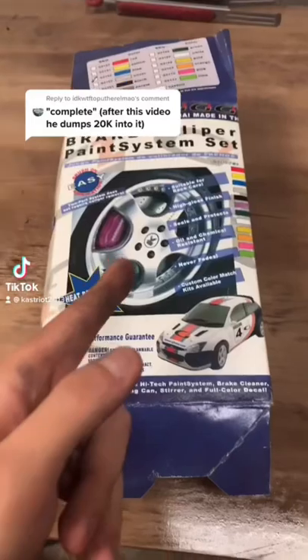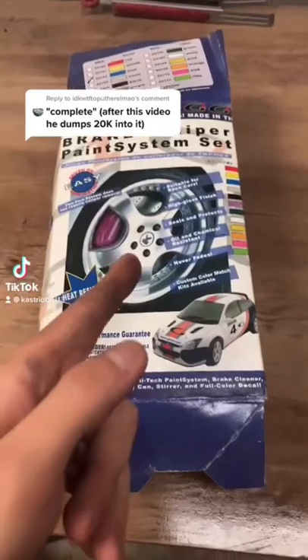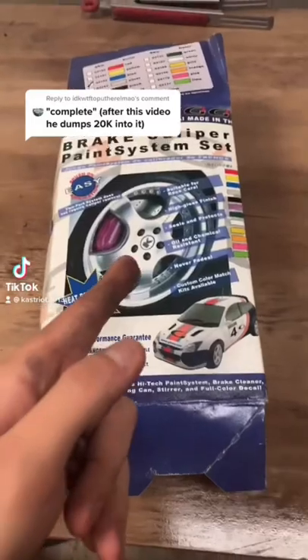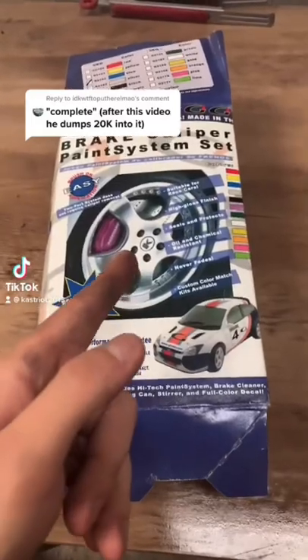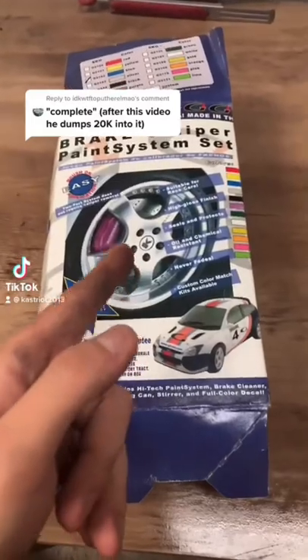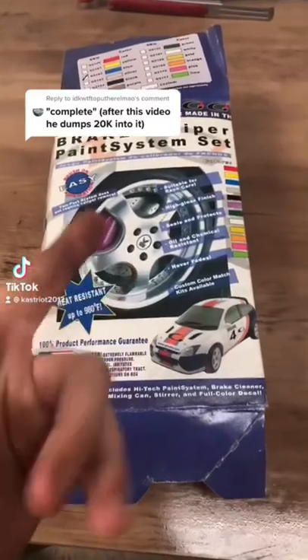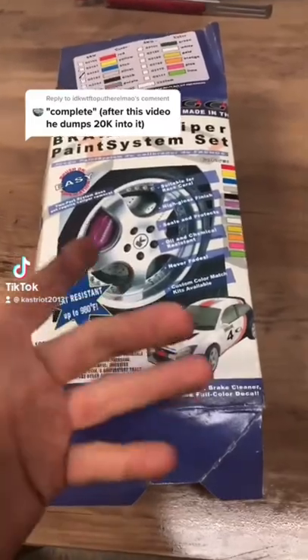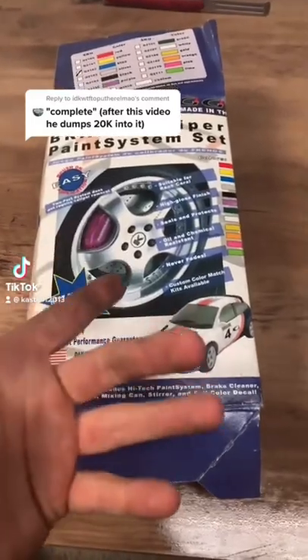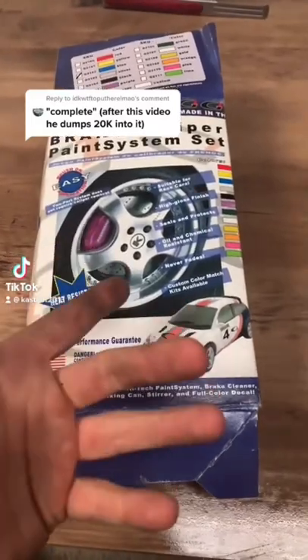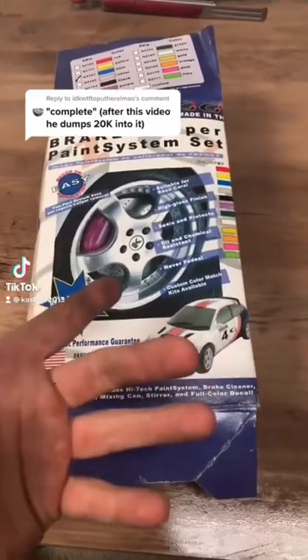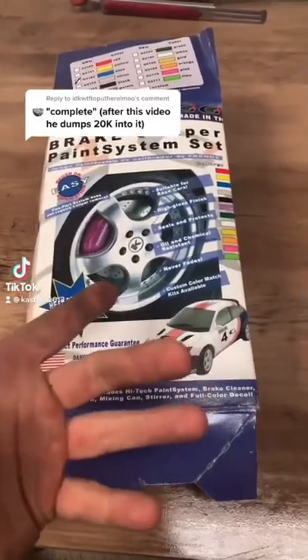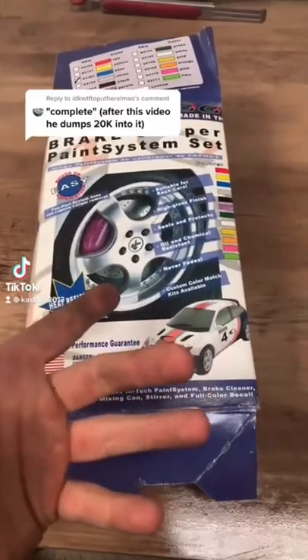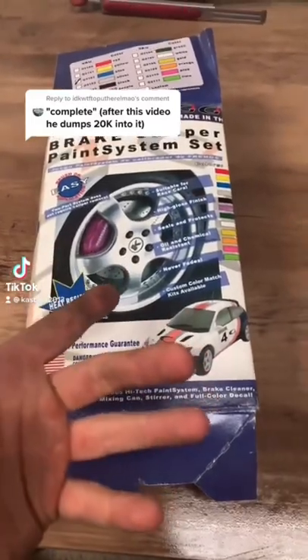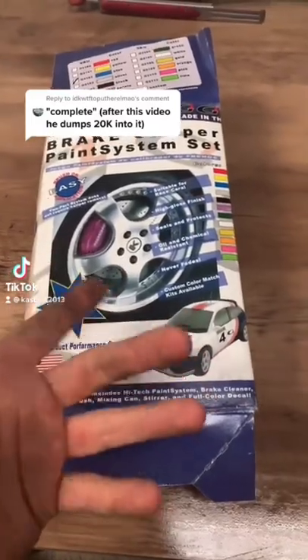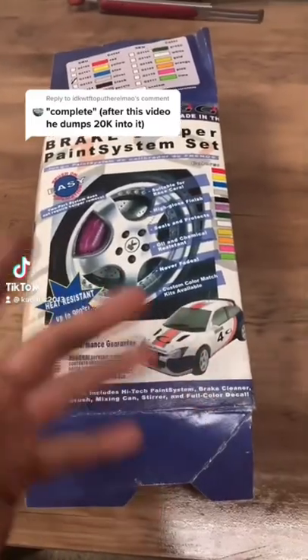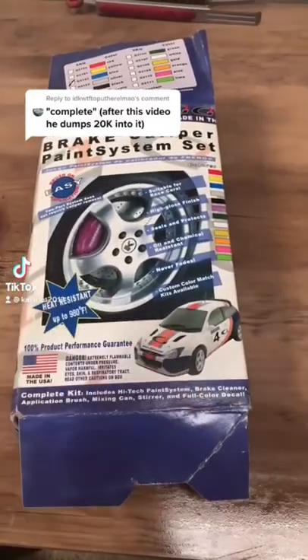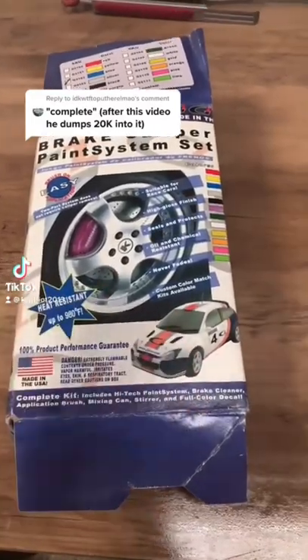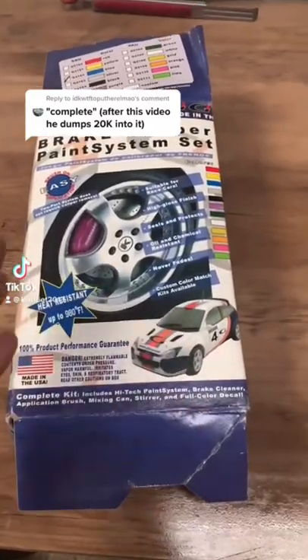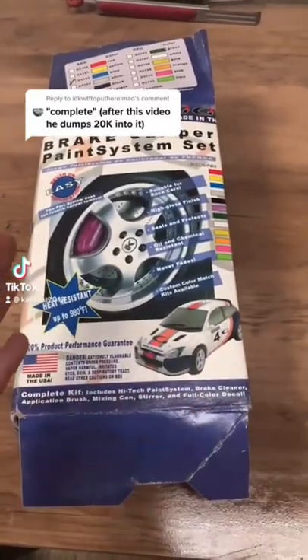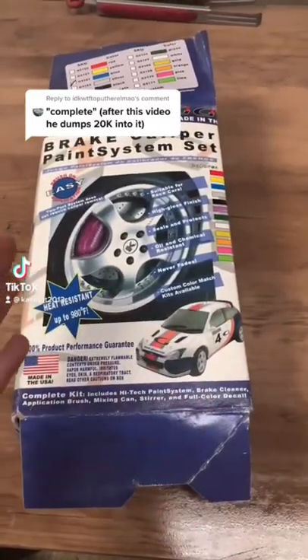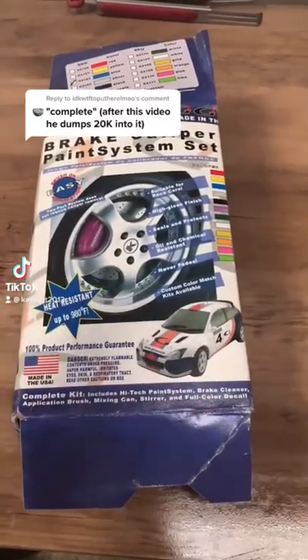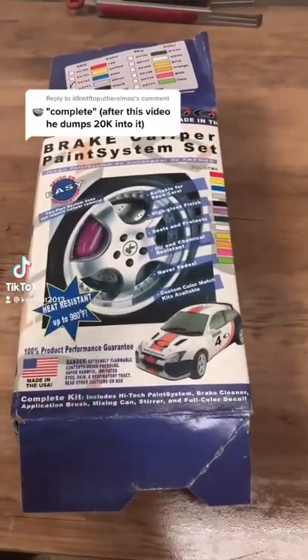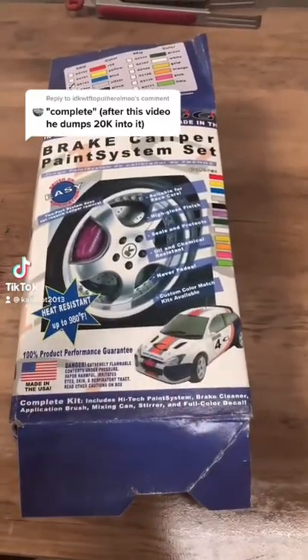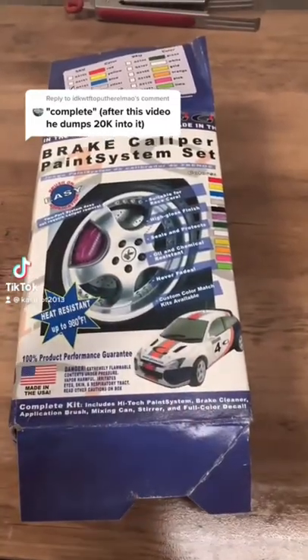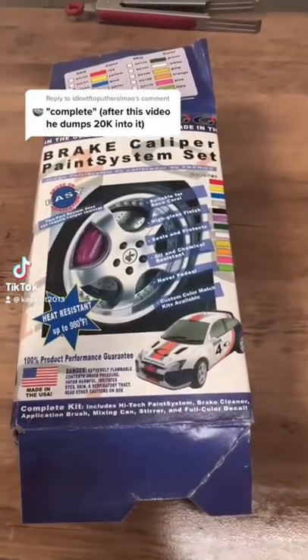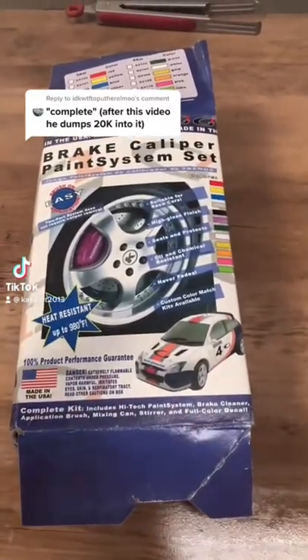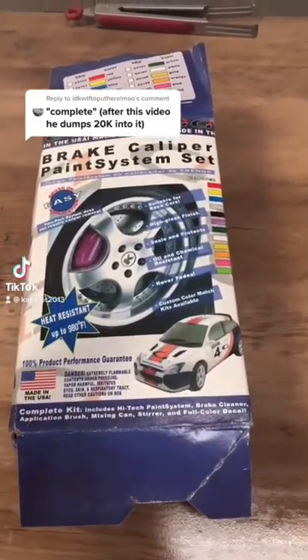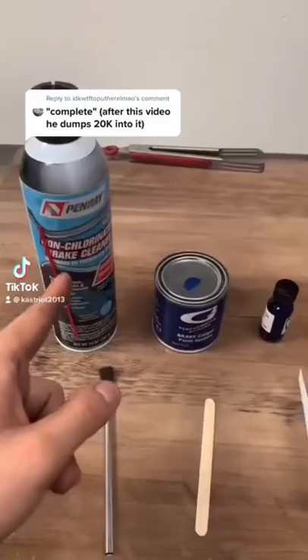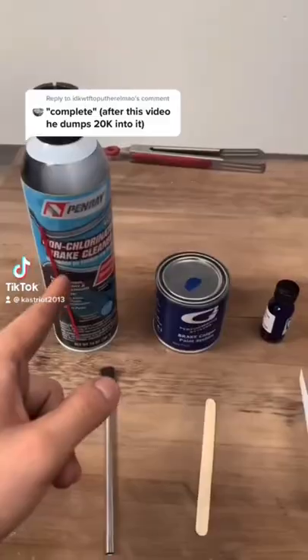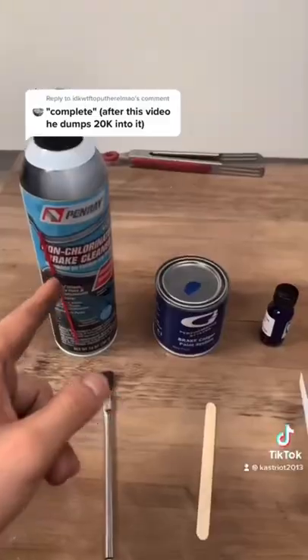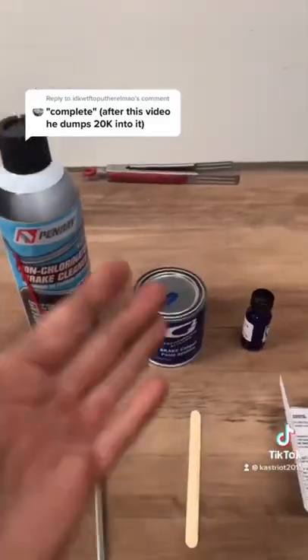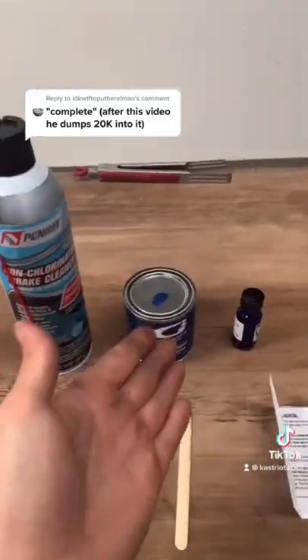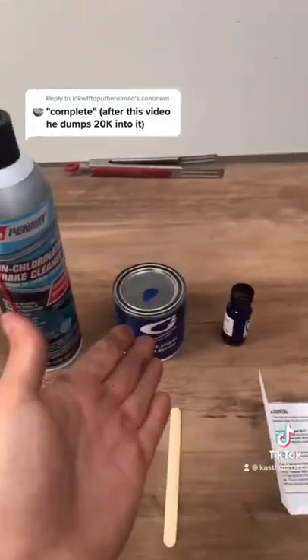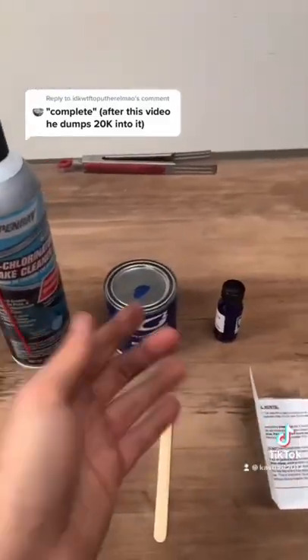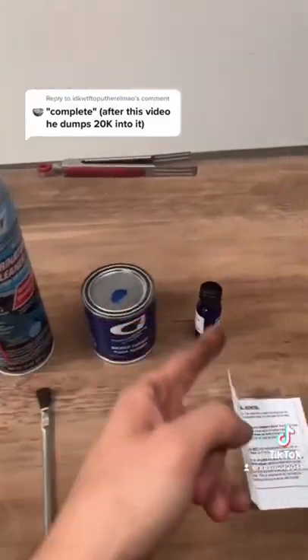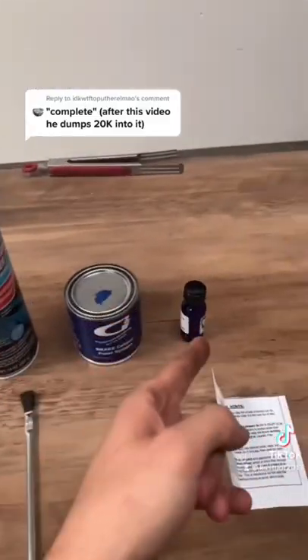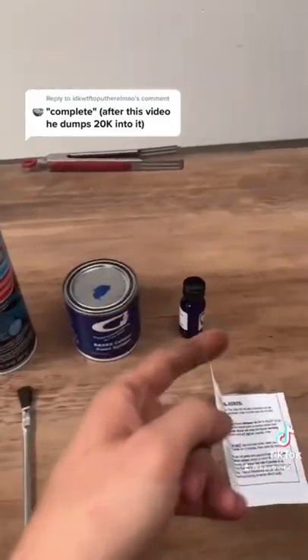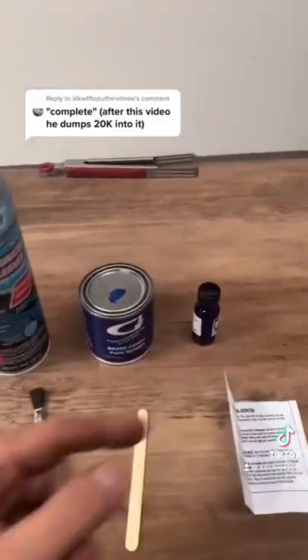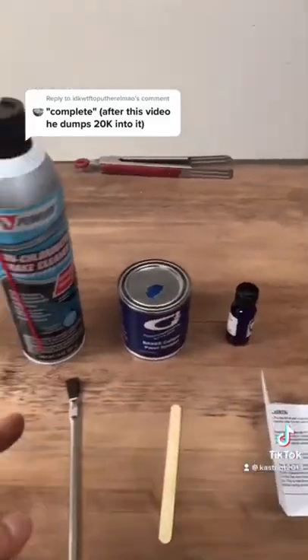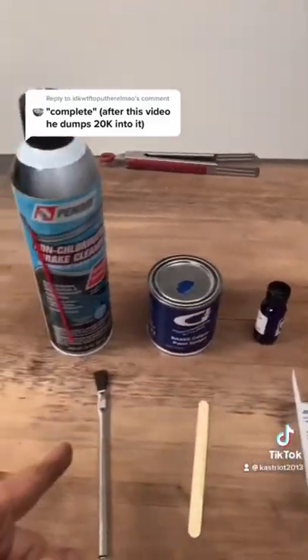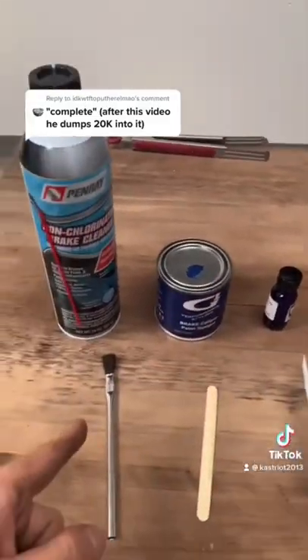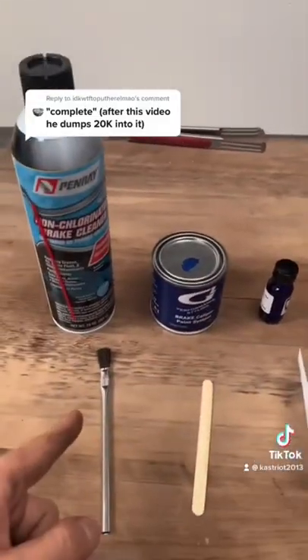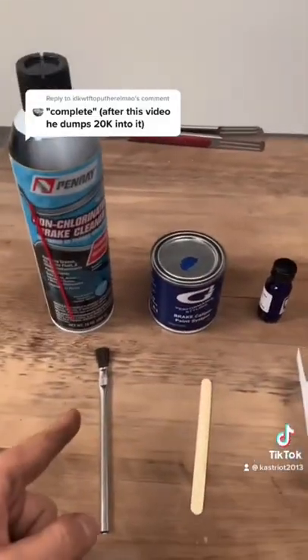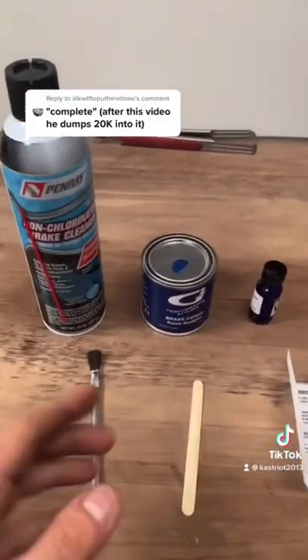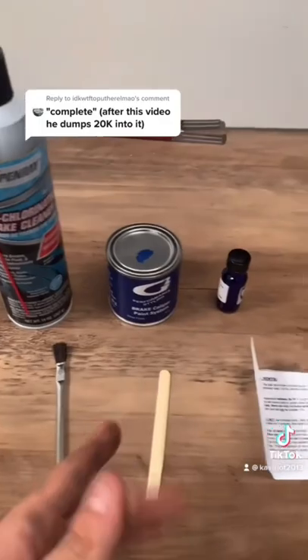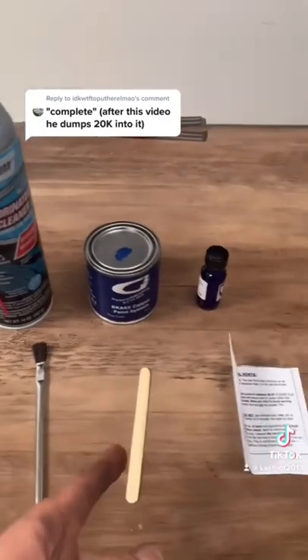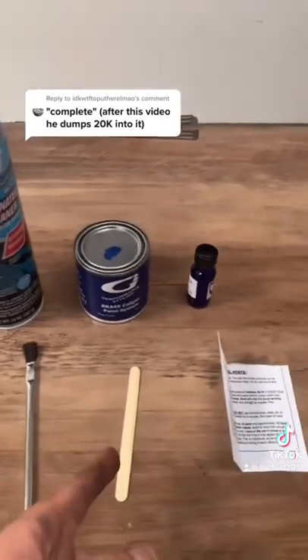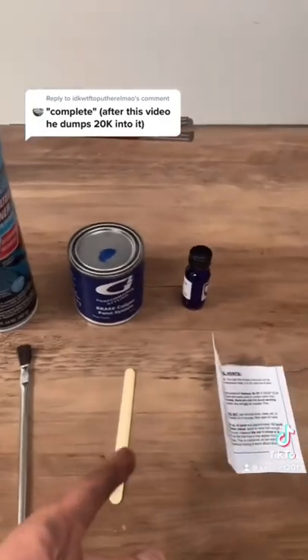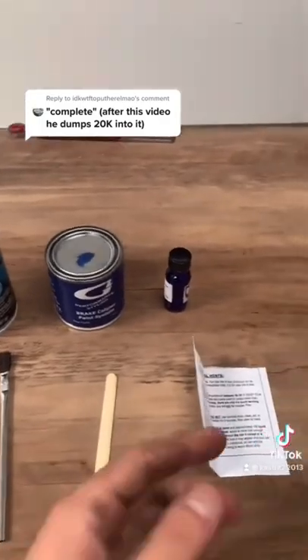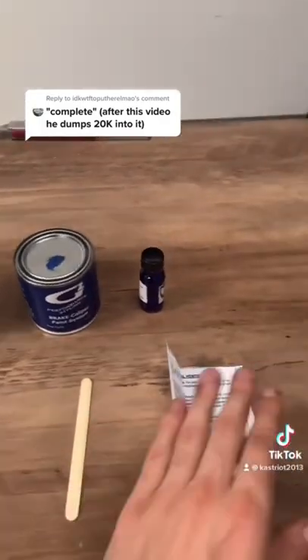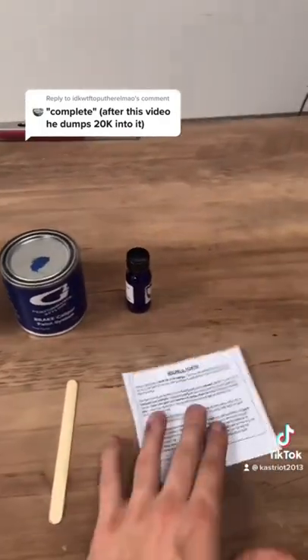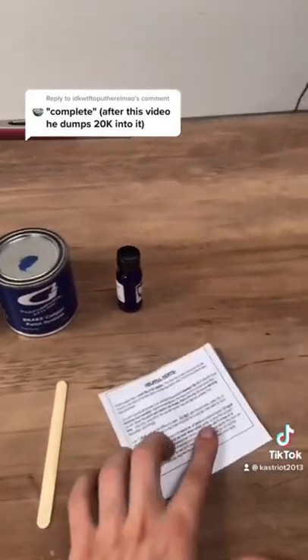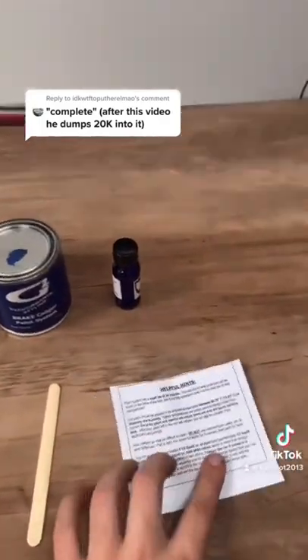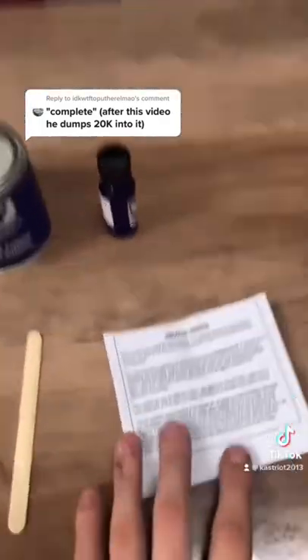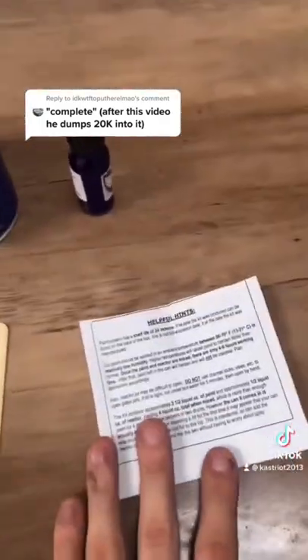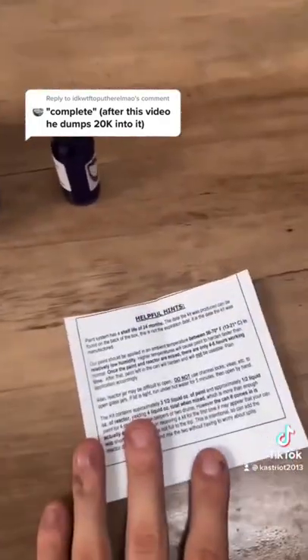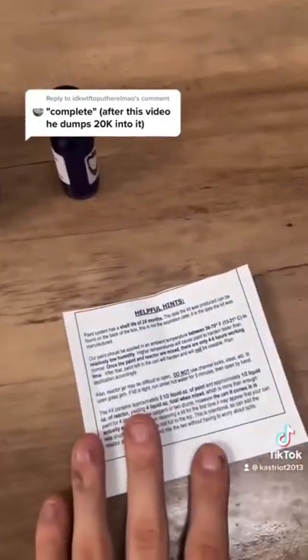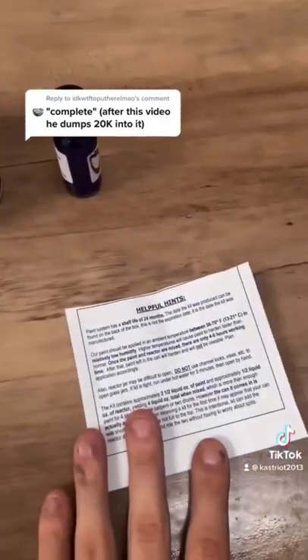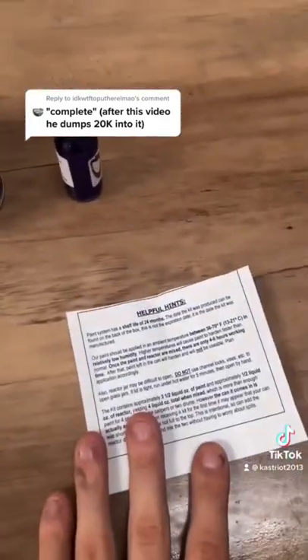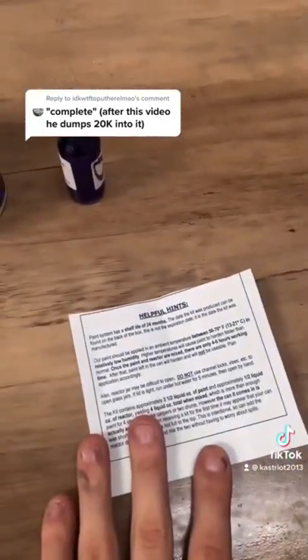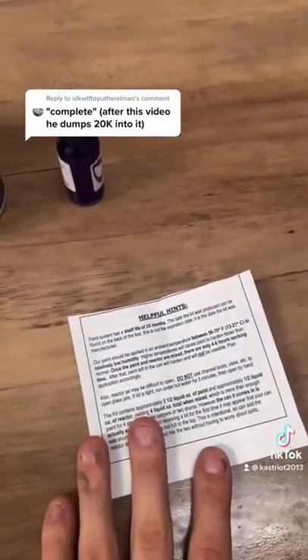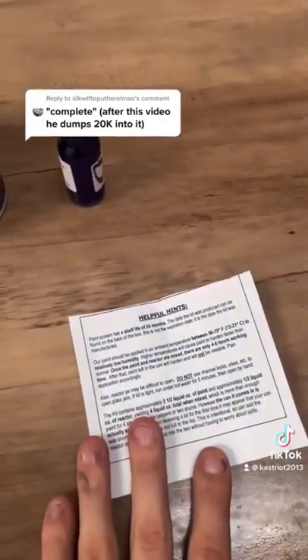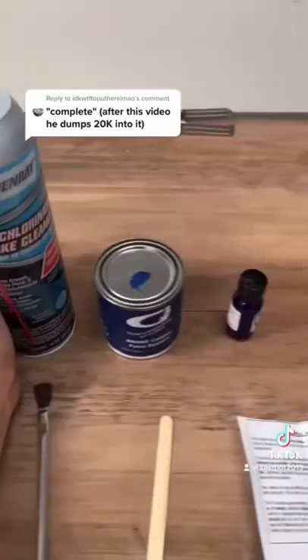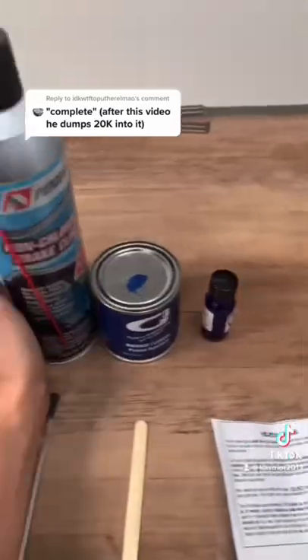So you're actually correct, we're not done. I bought a caliper kit and we're gonna paint them. This kit comes with a brake cleaner, paint, hardener, brush, and a mixing stick as well as instructions.